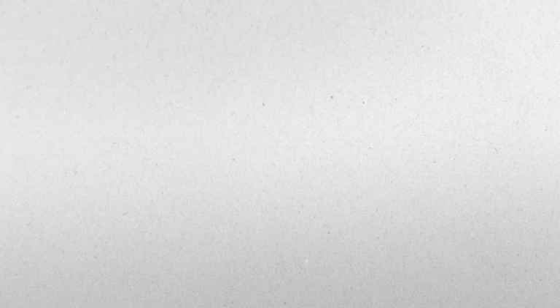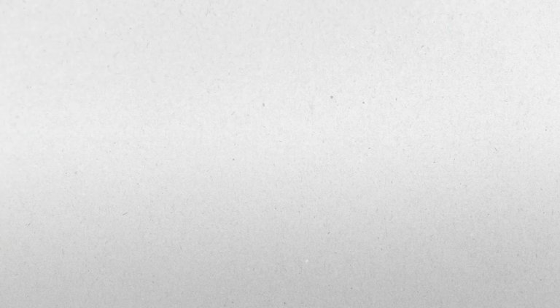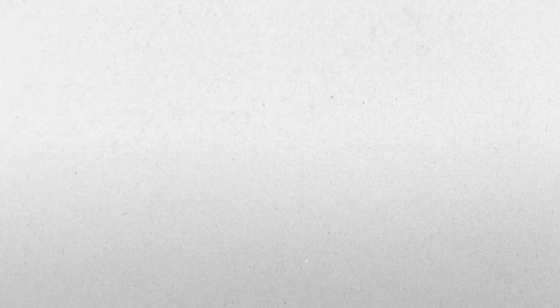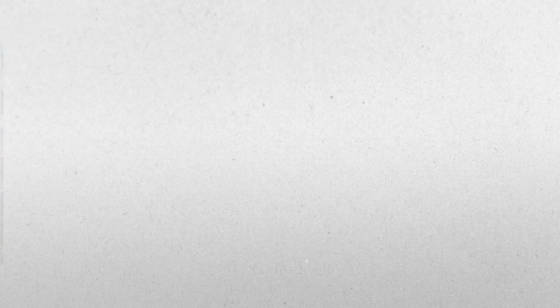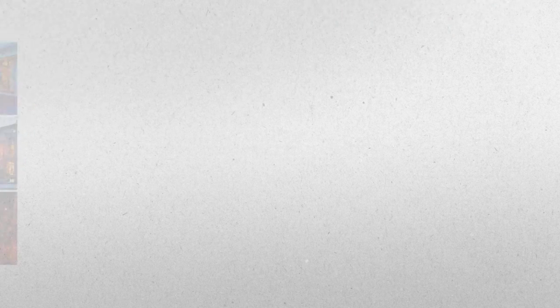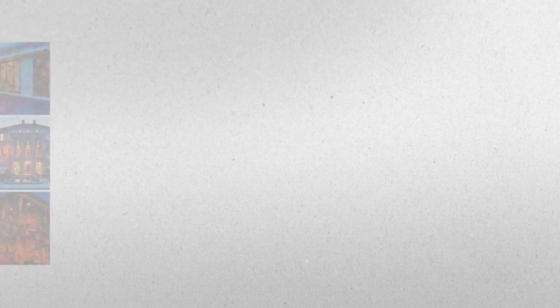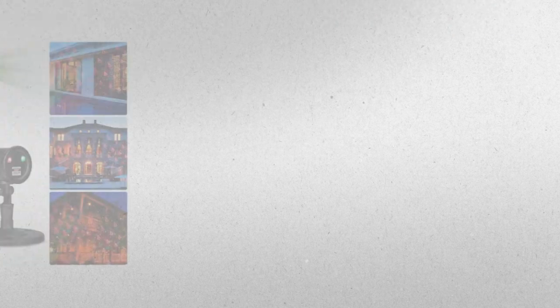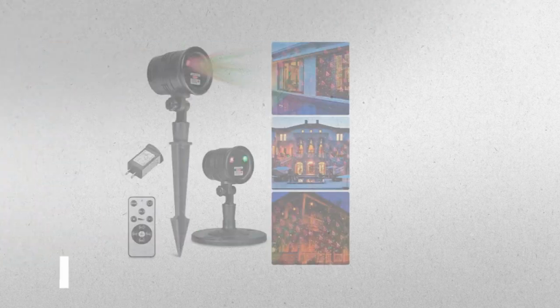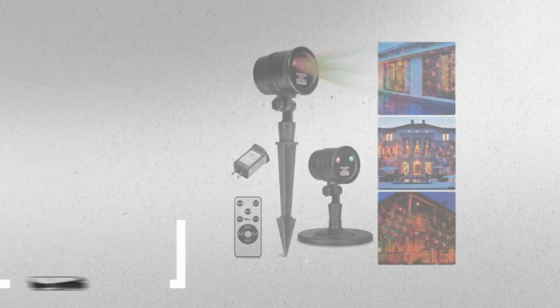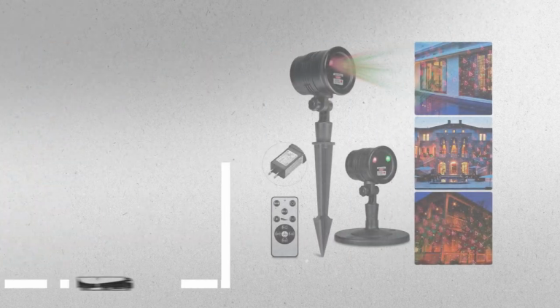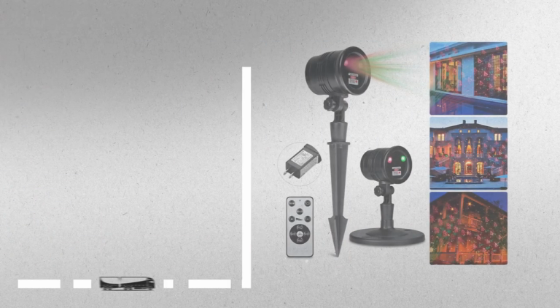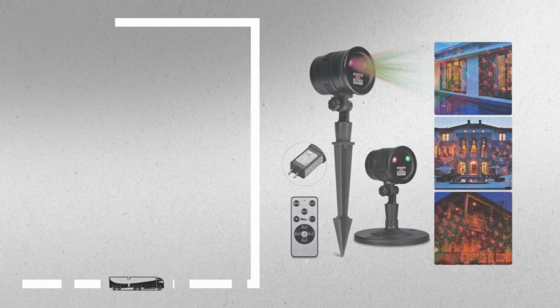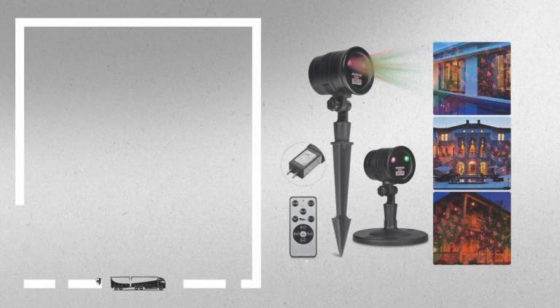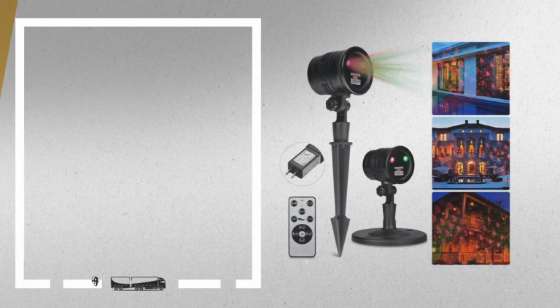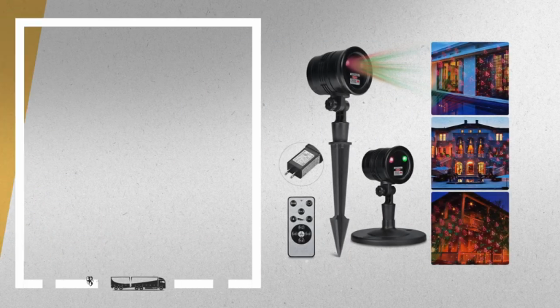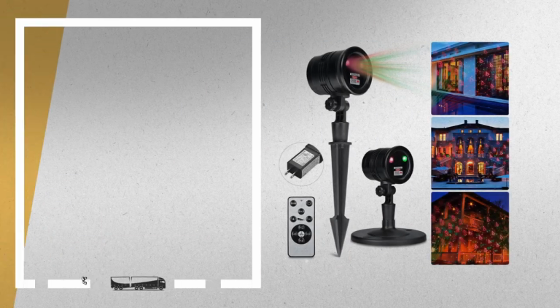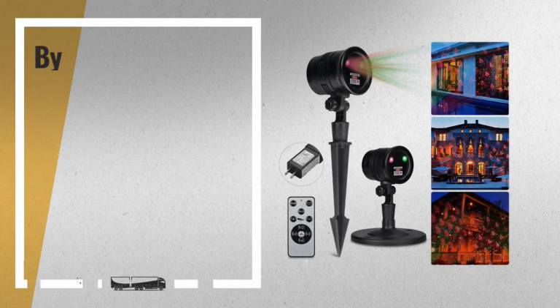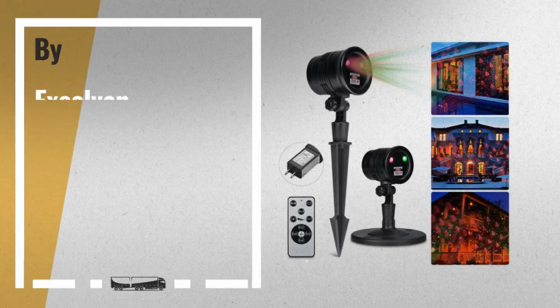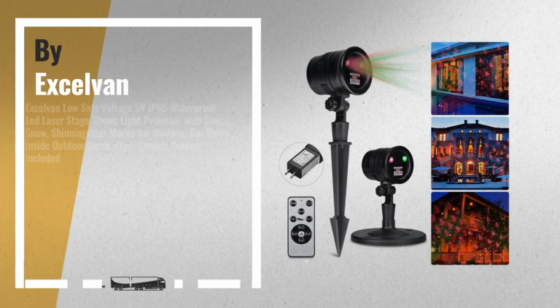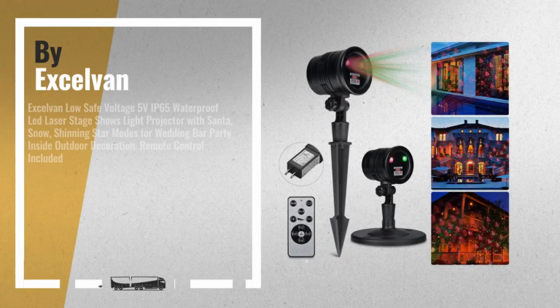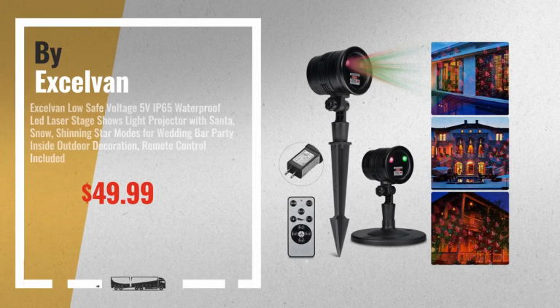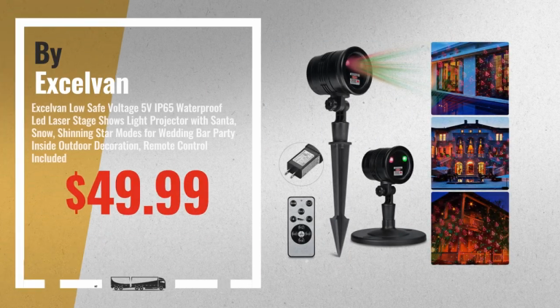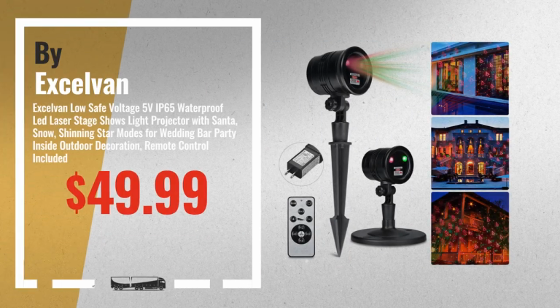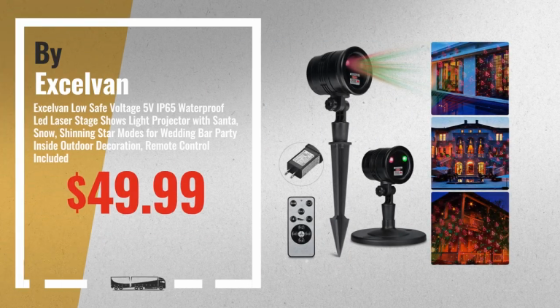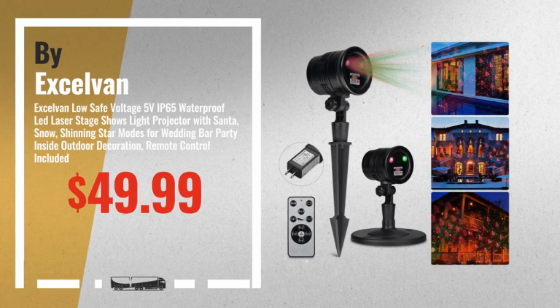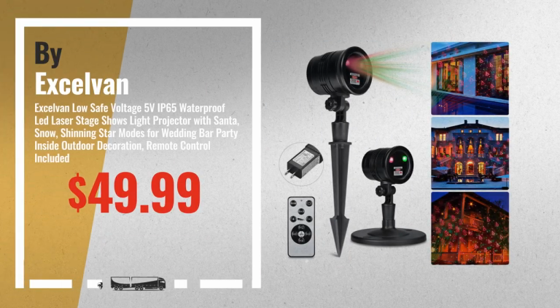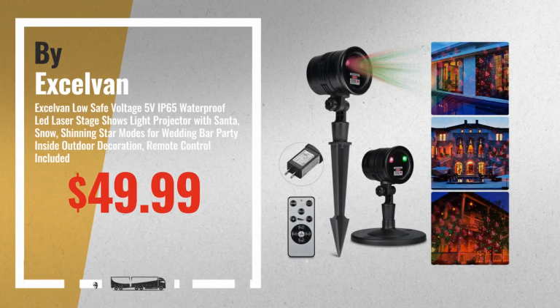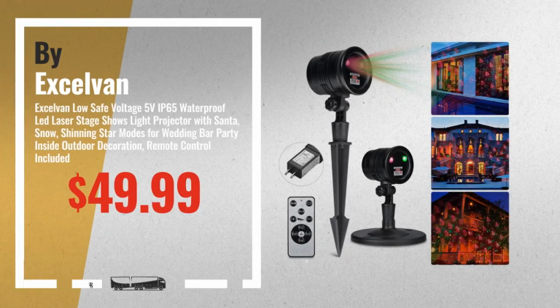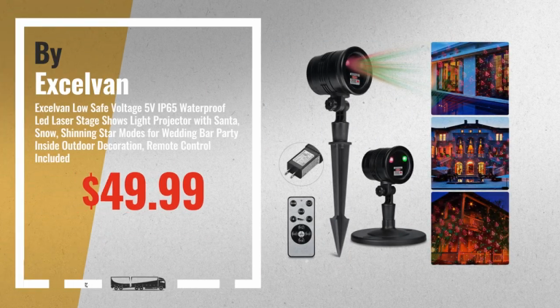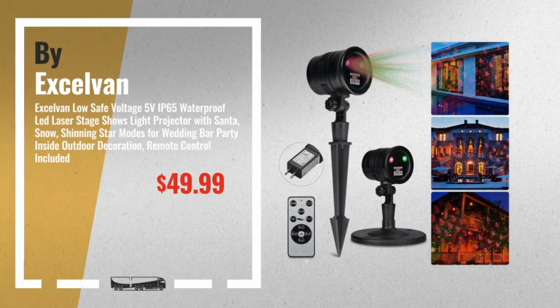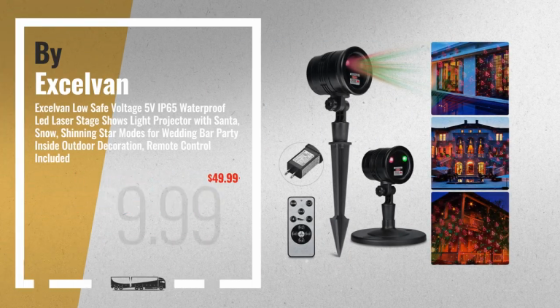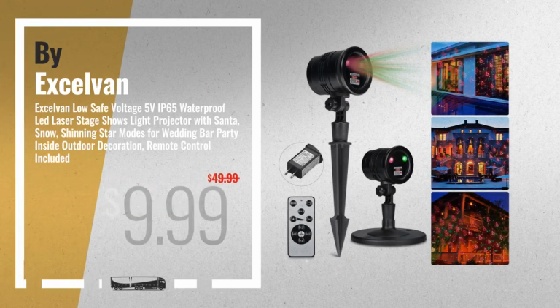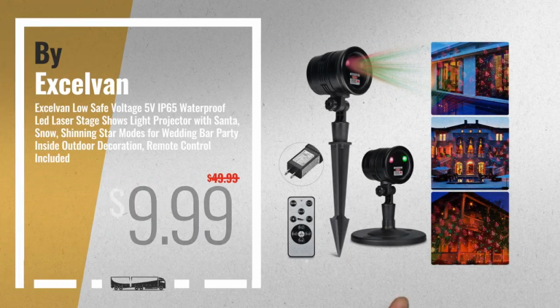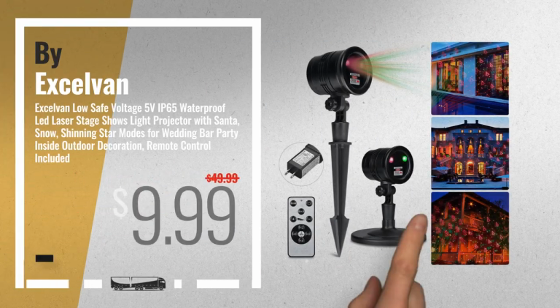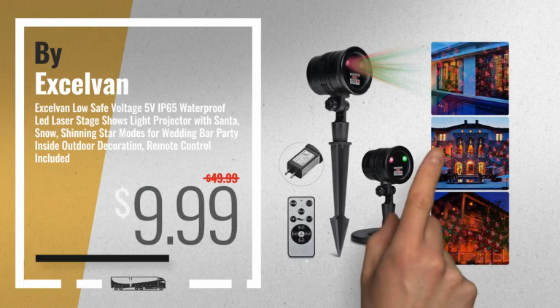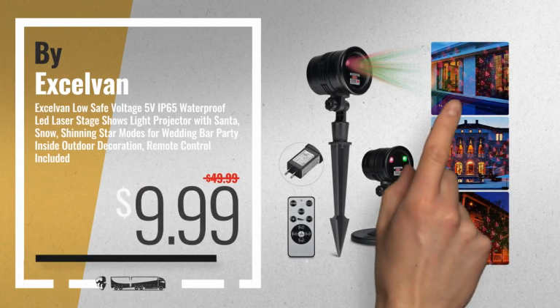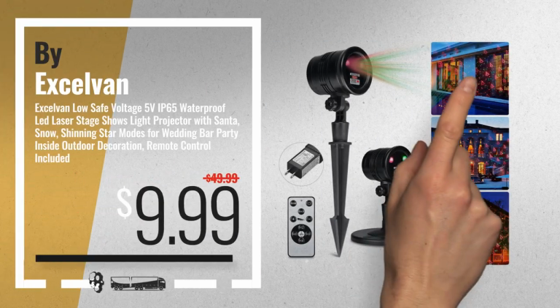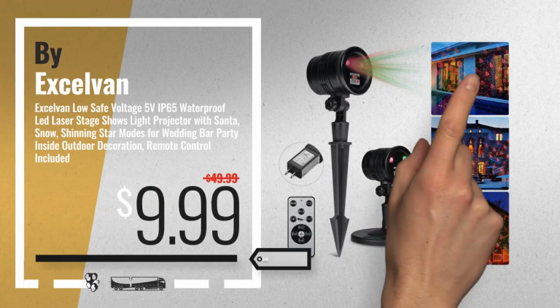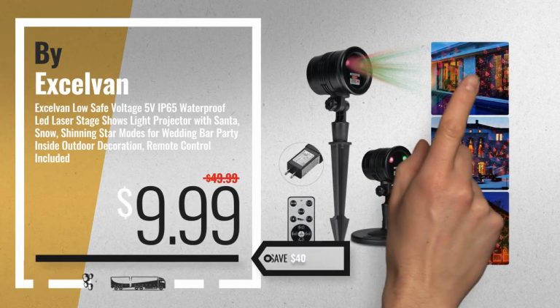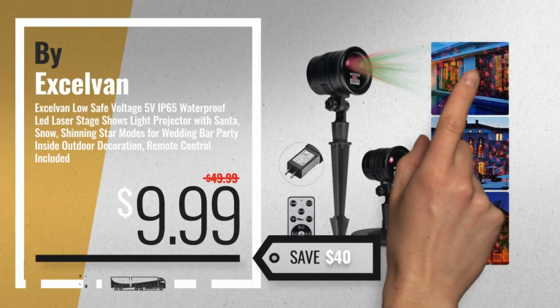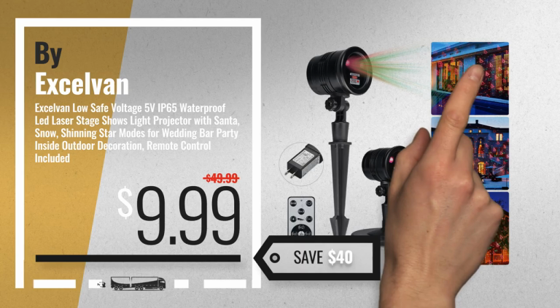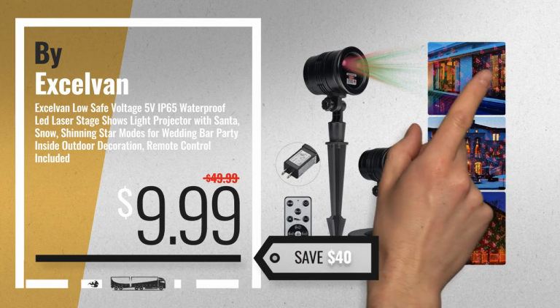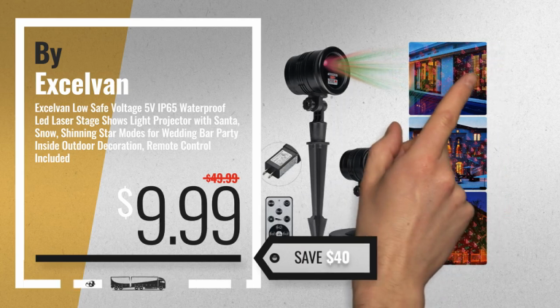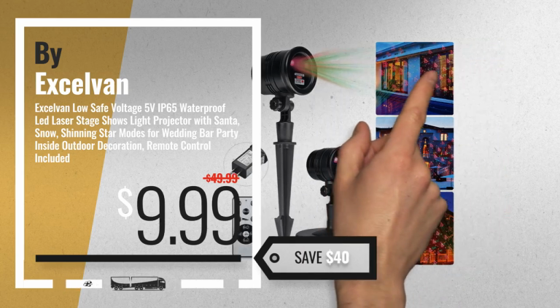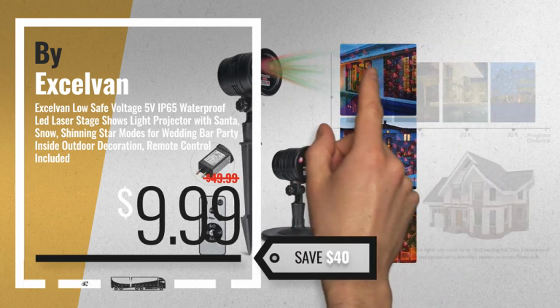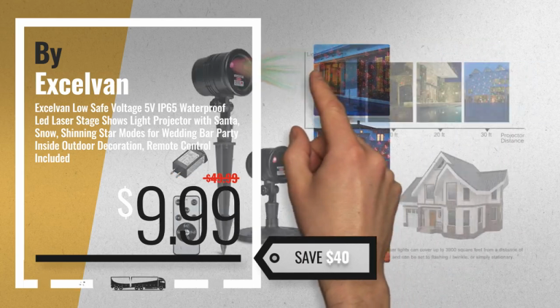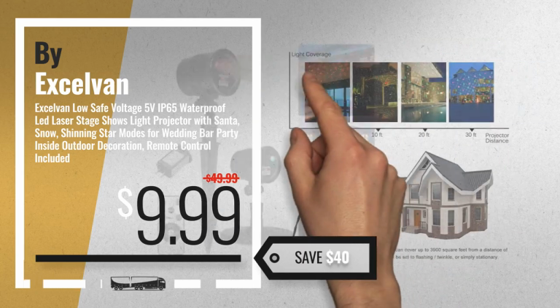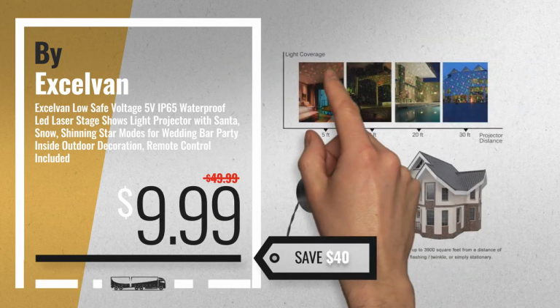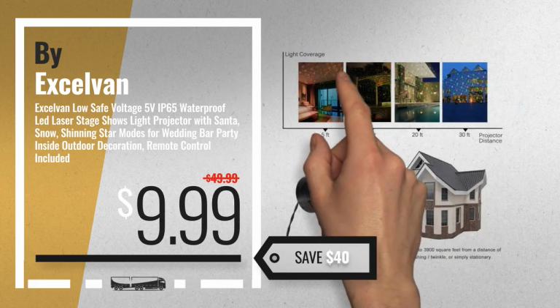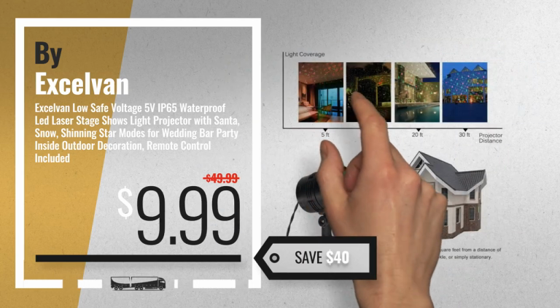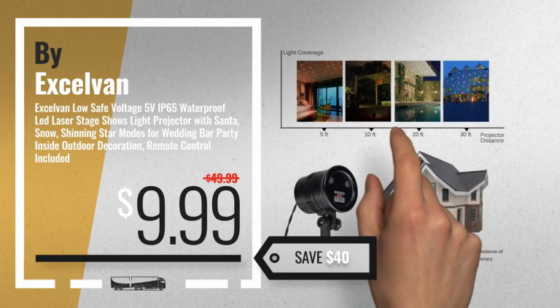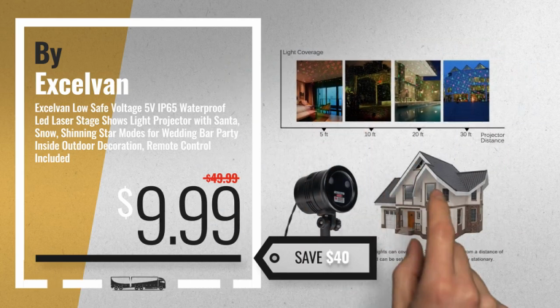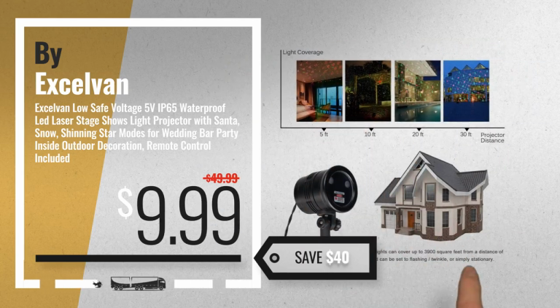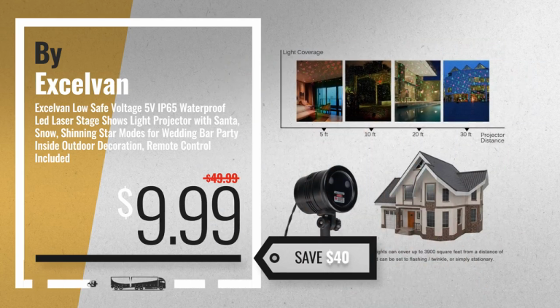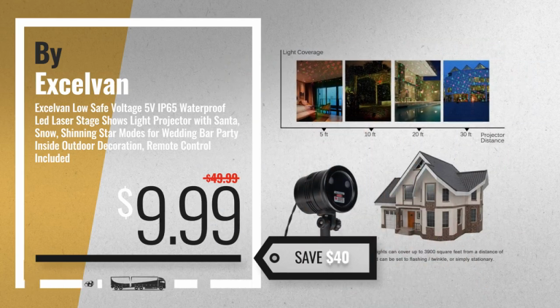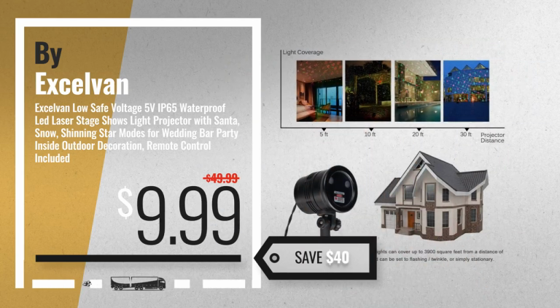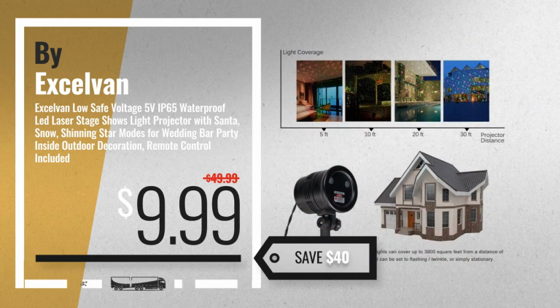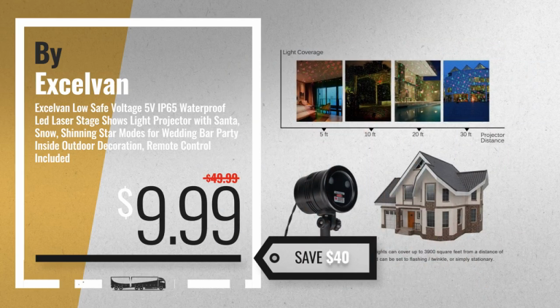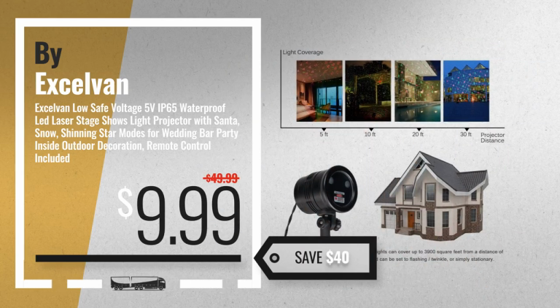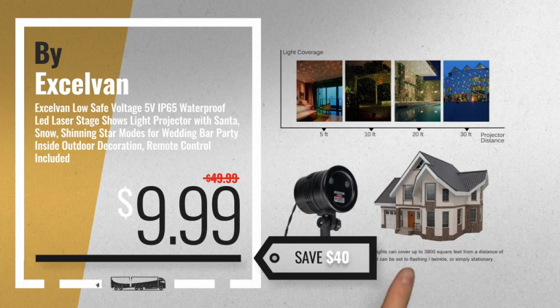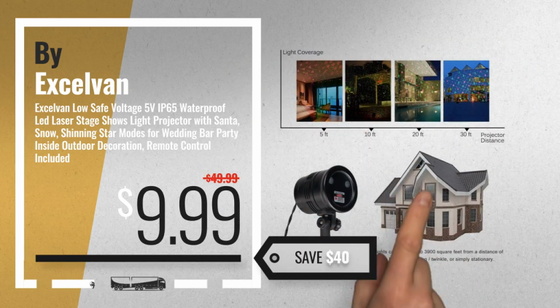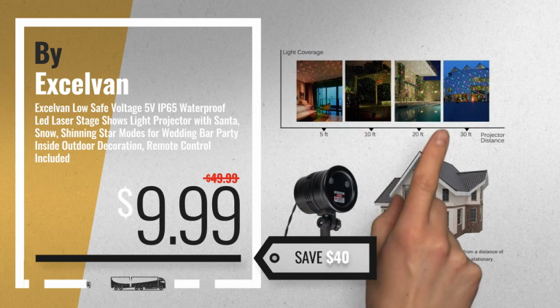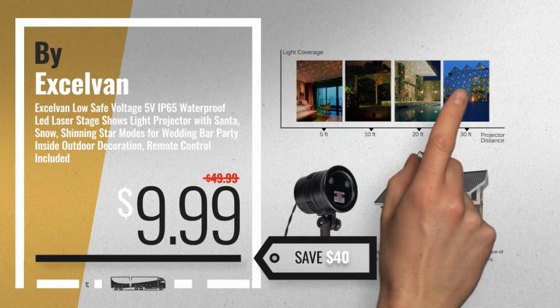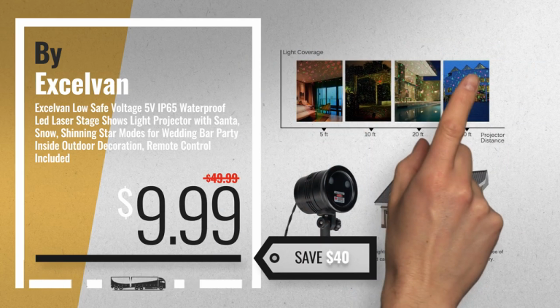Number 4, by Xcelvan. Available now on Amazon only at $9.99.